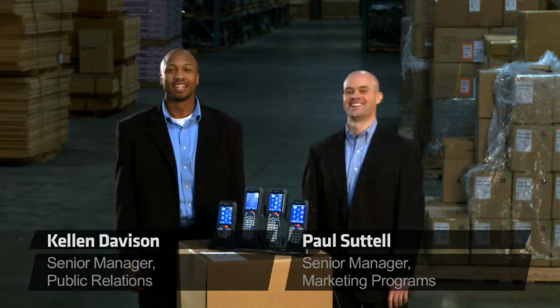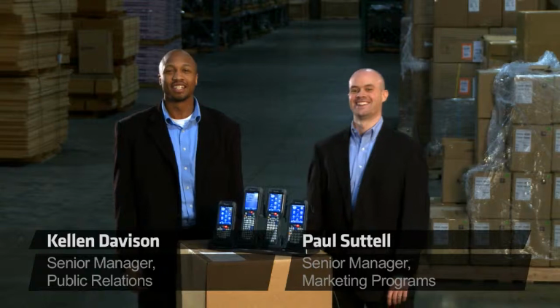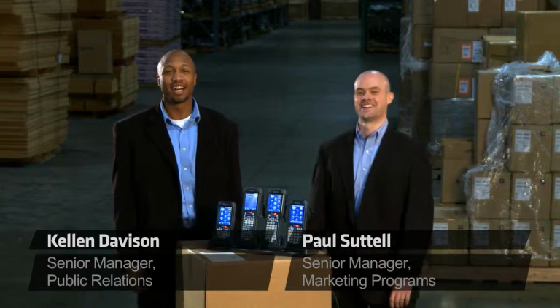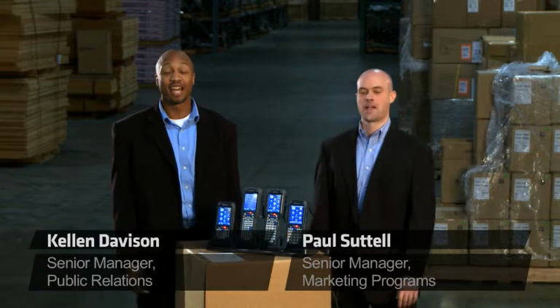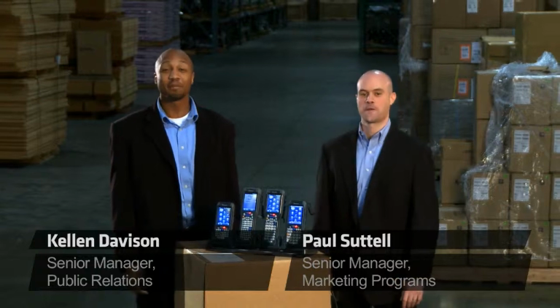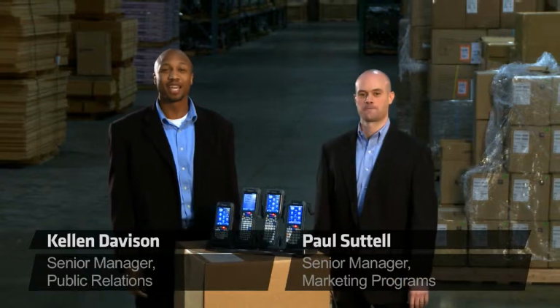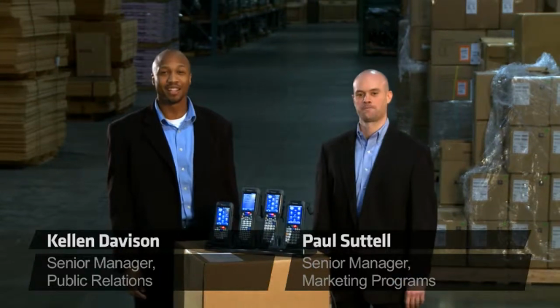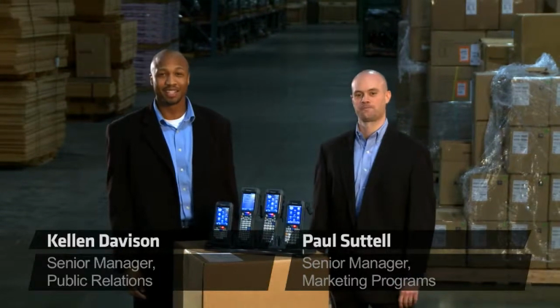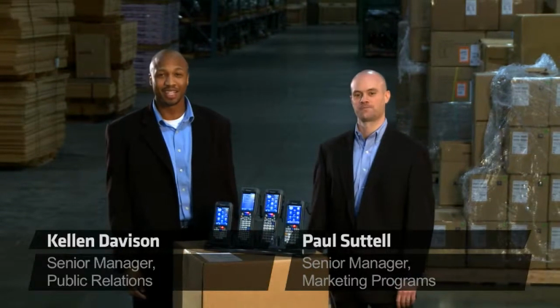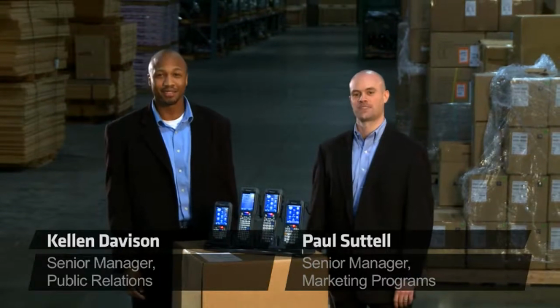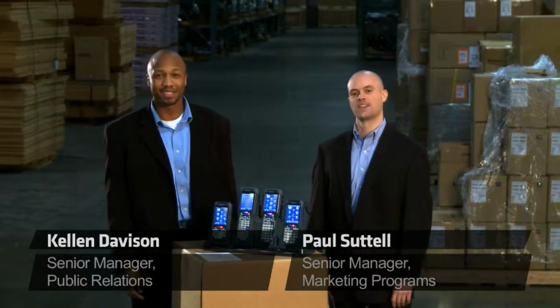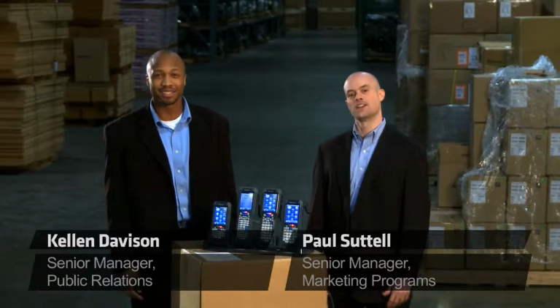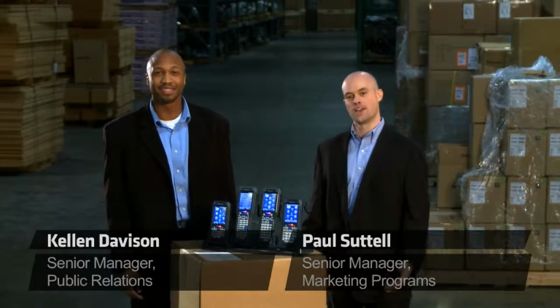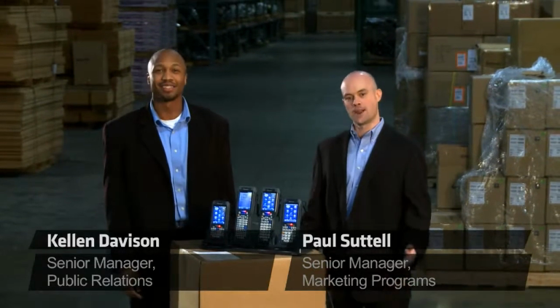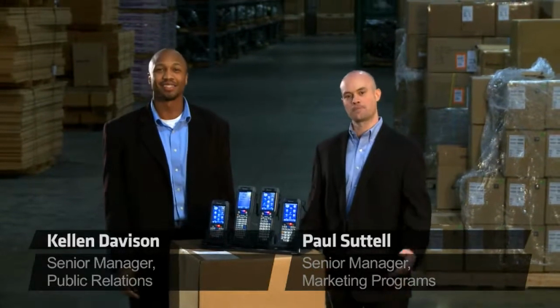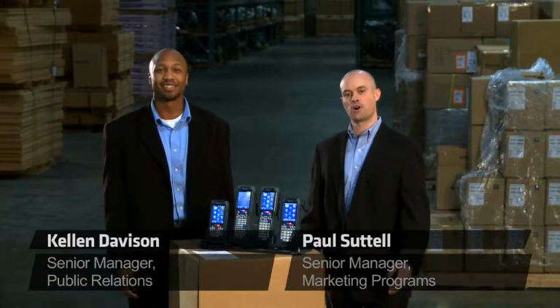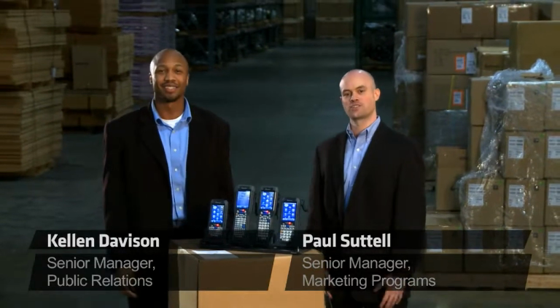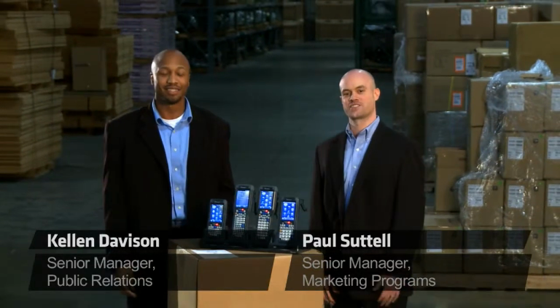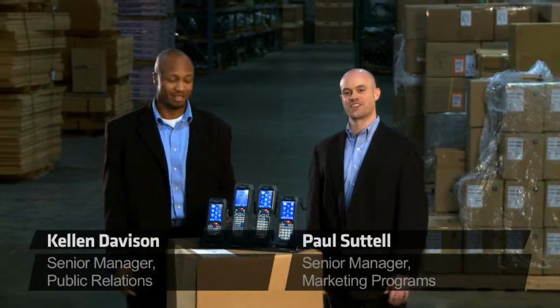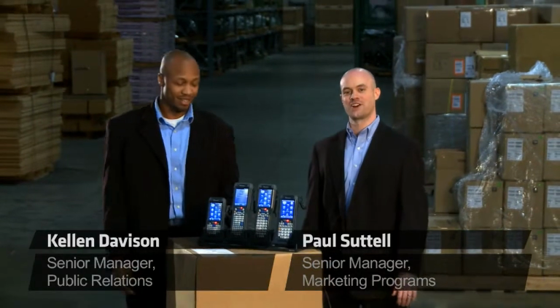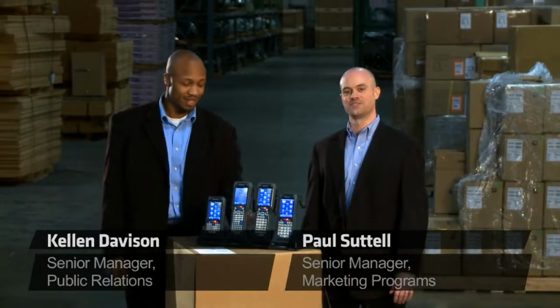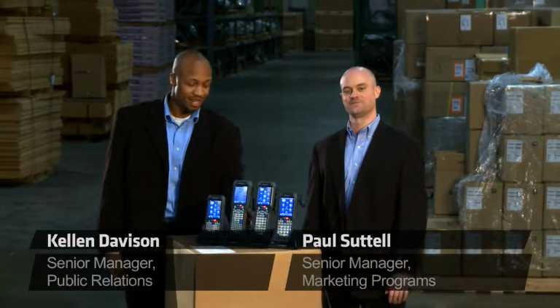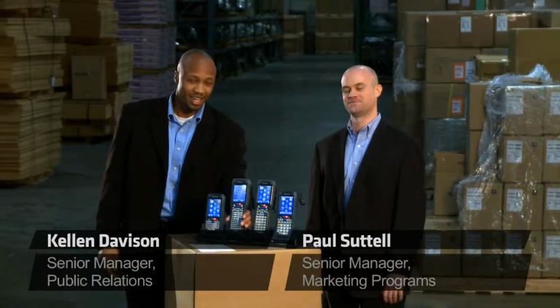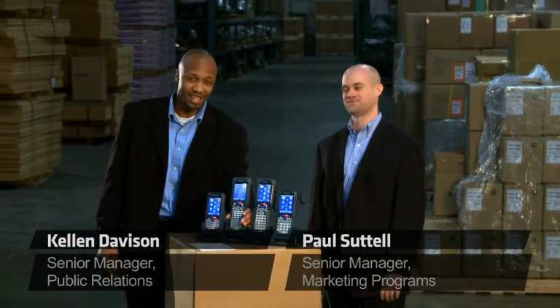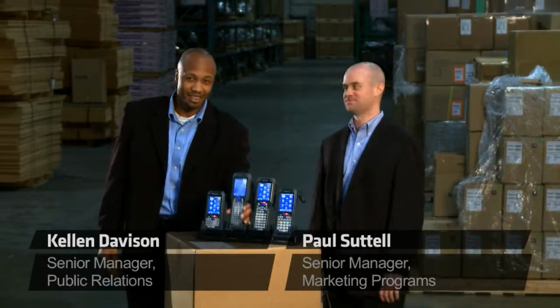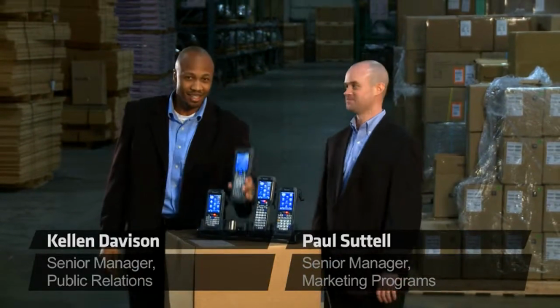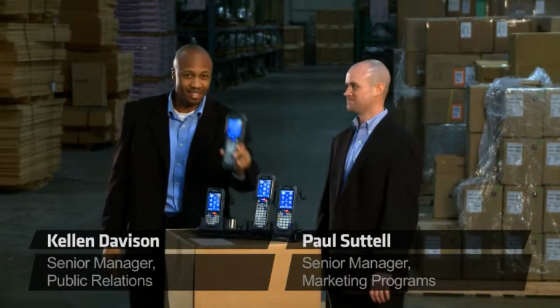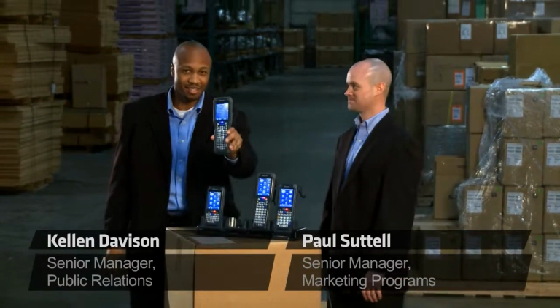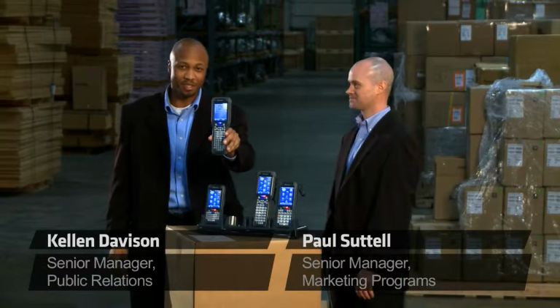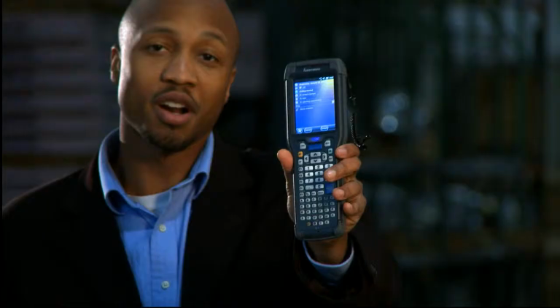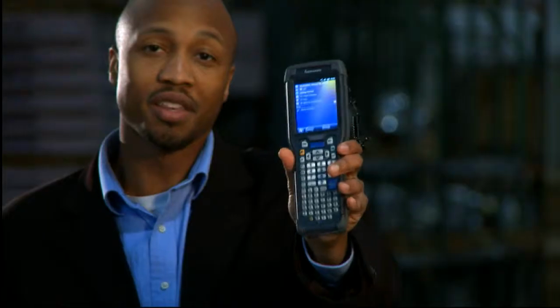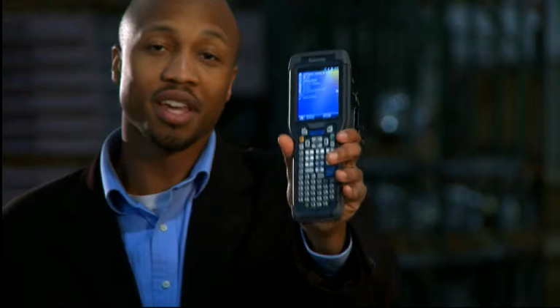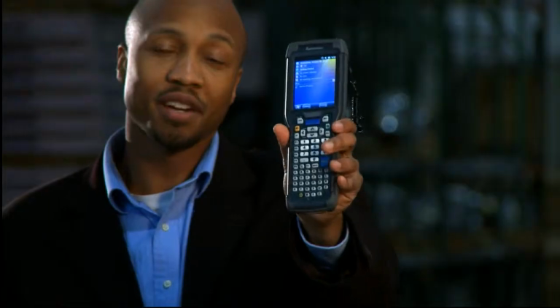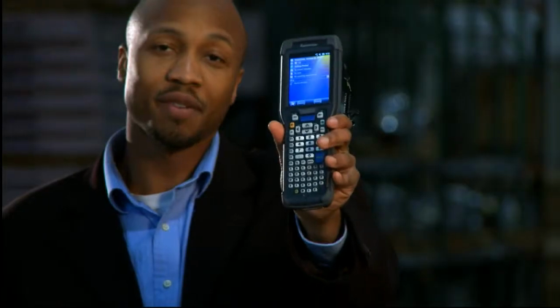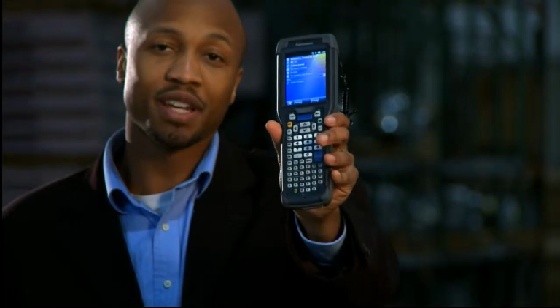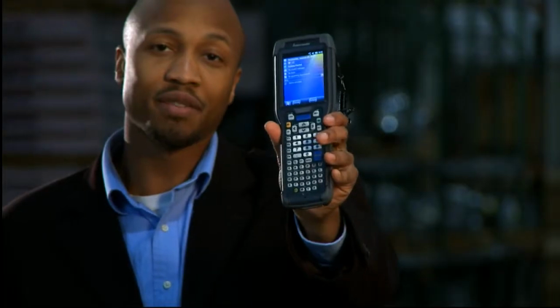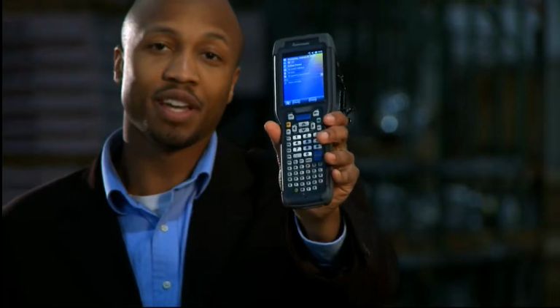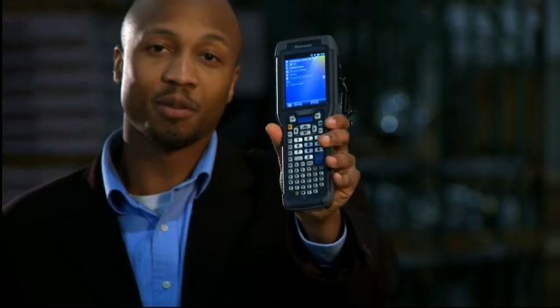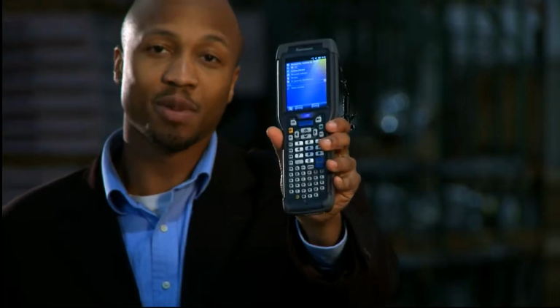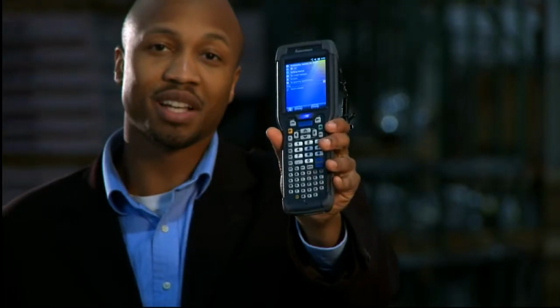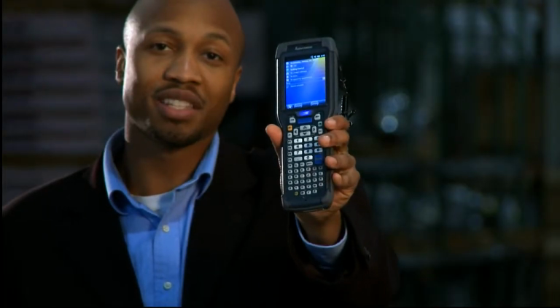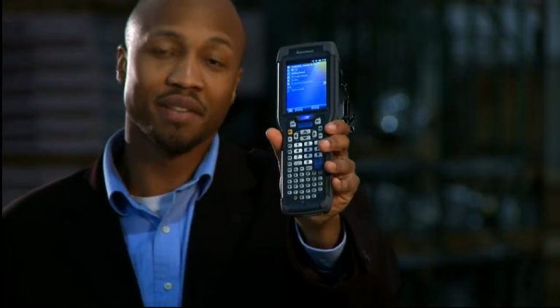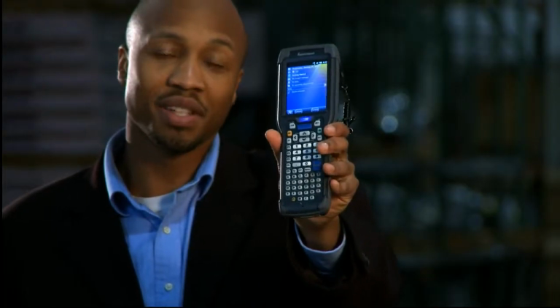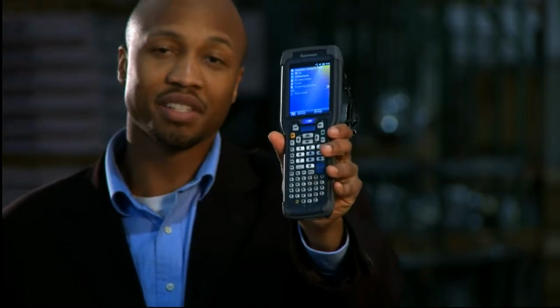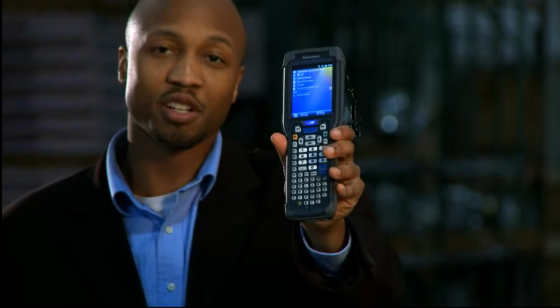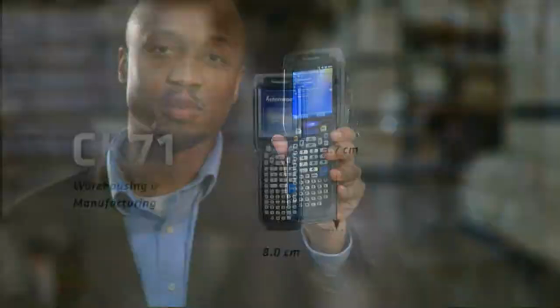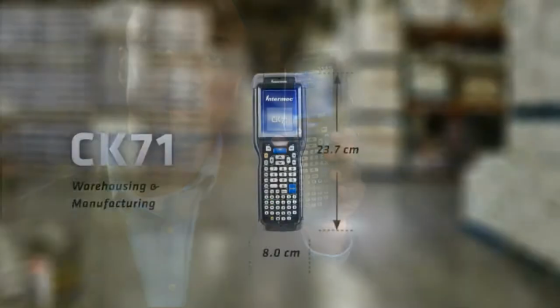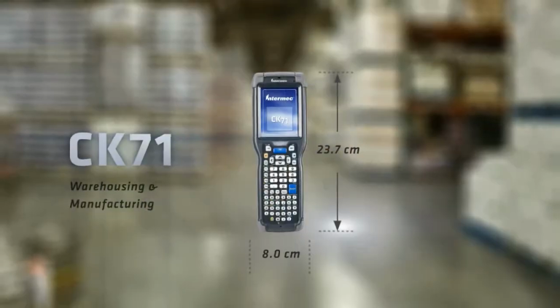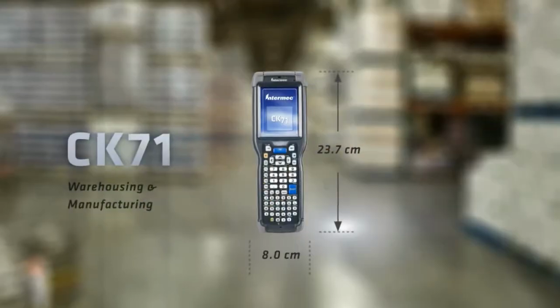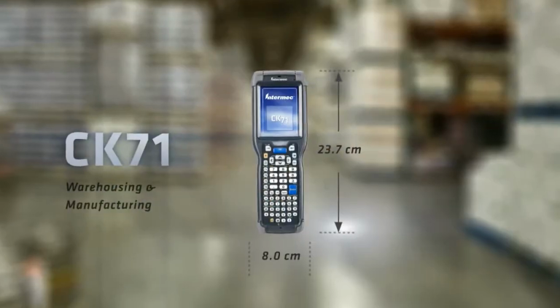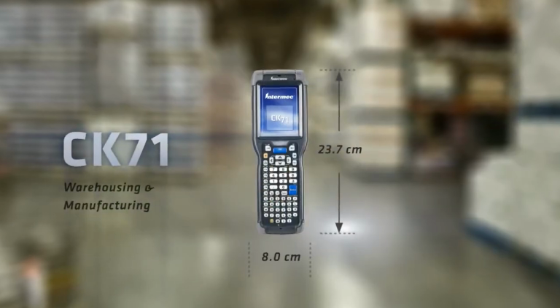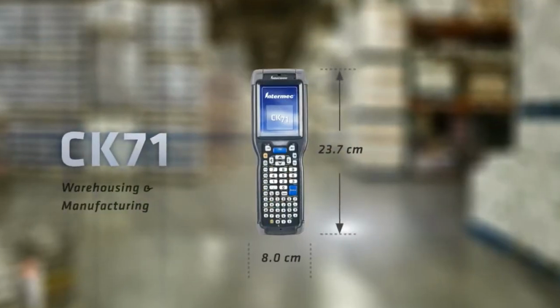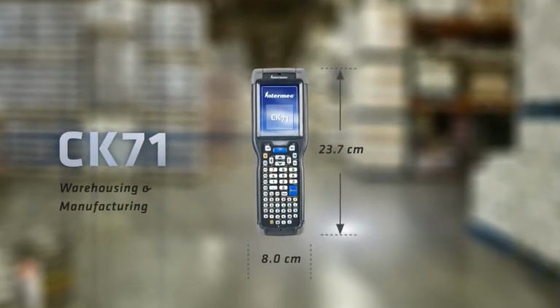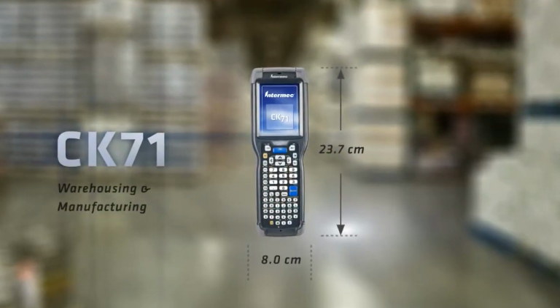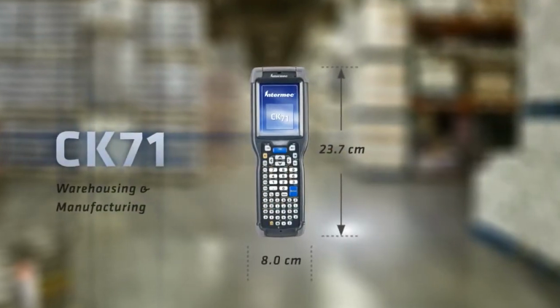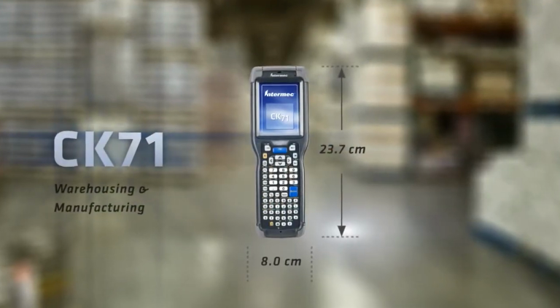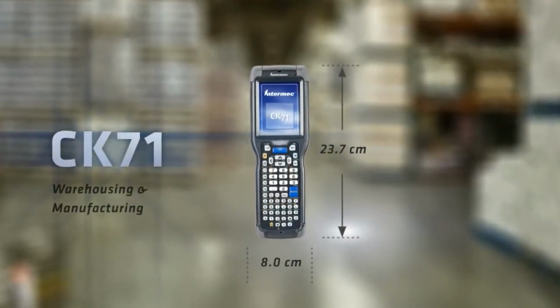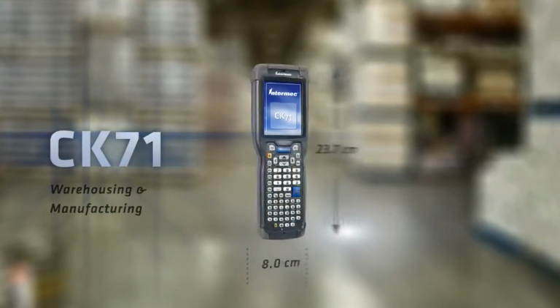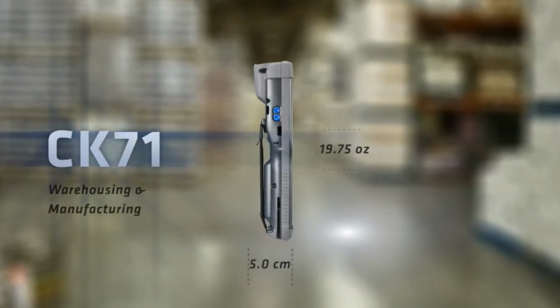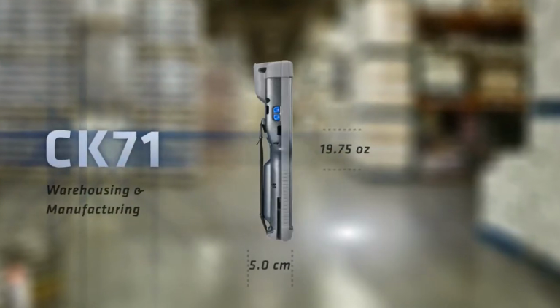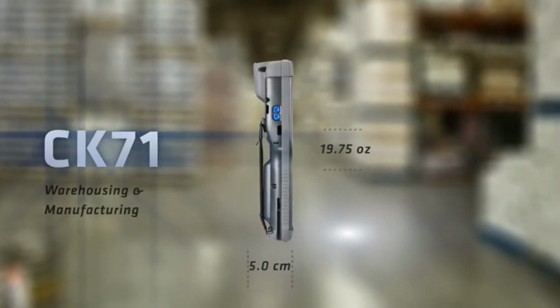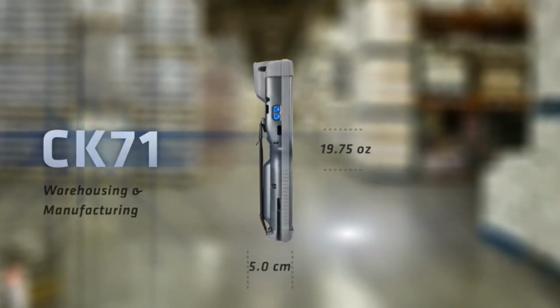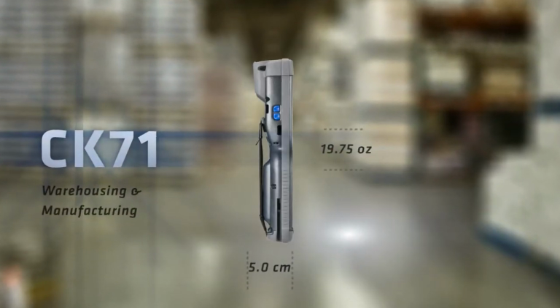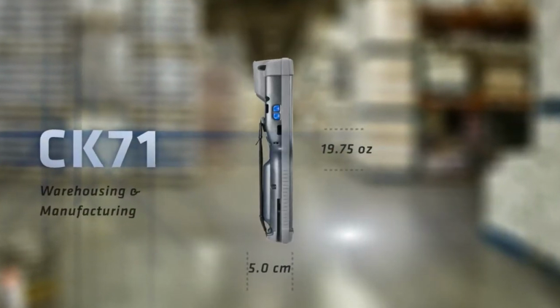Hi, I'm Kellen Davison, and I'm Paul Sattel, and this is part of the innovative Intermex 70 Series platform, the CK71.